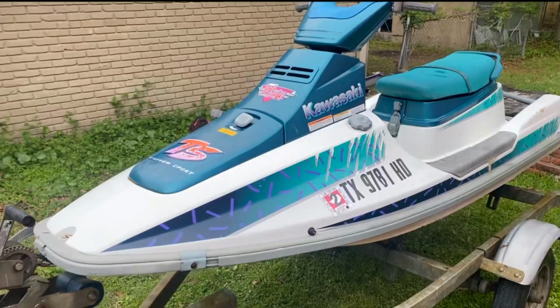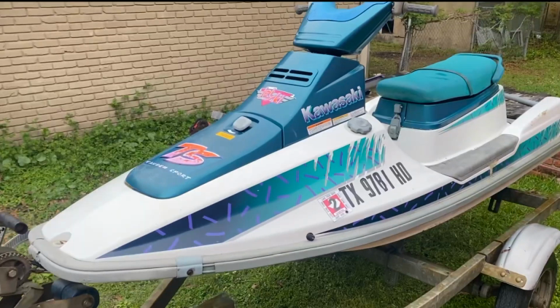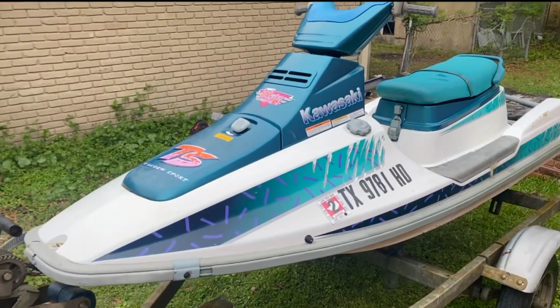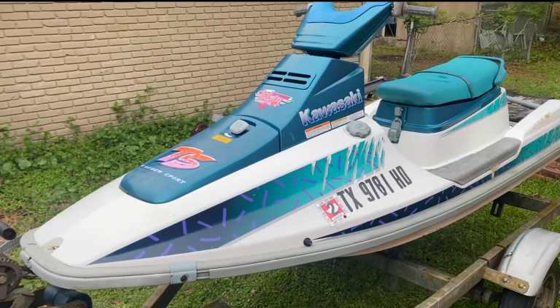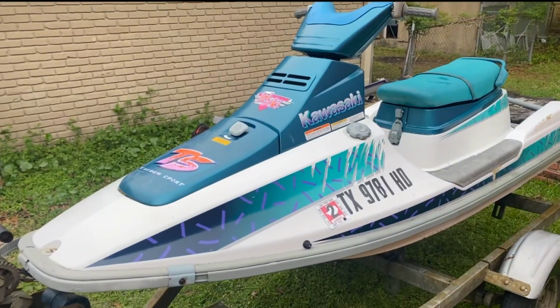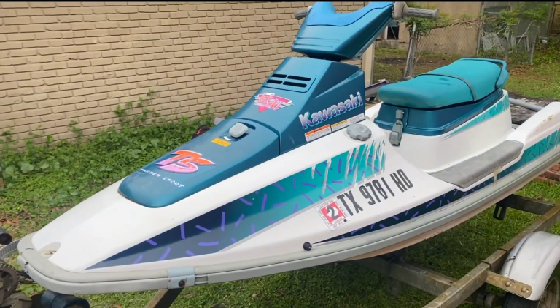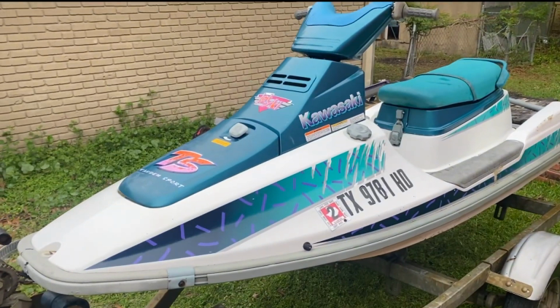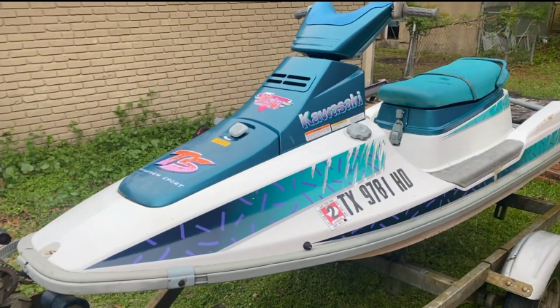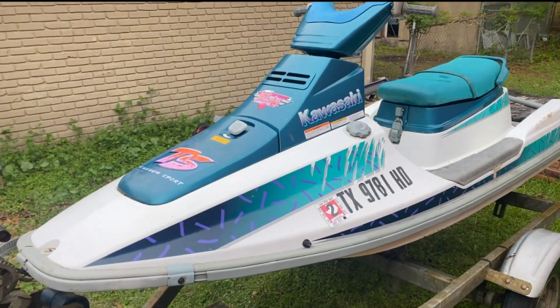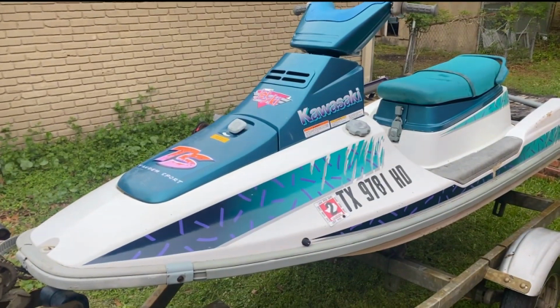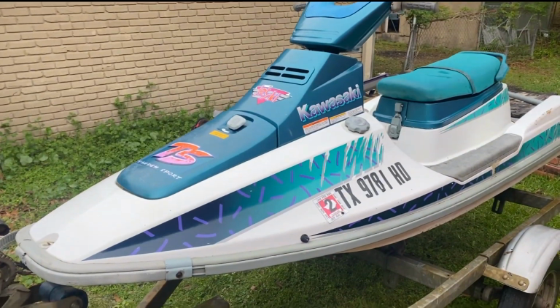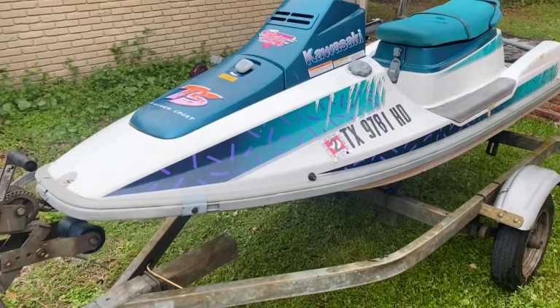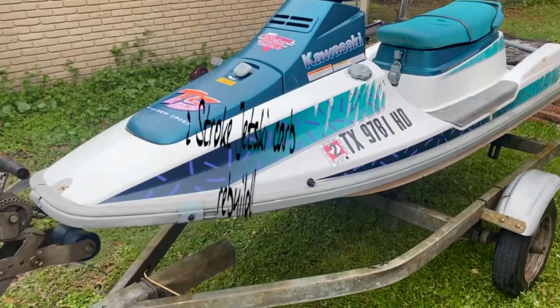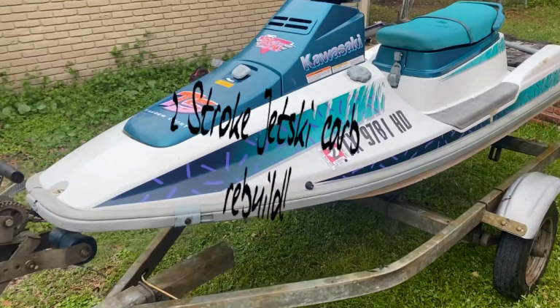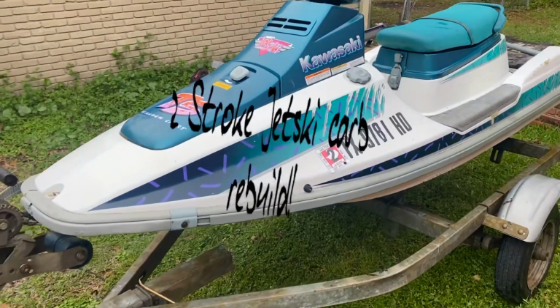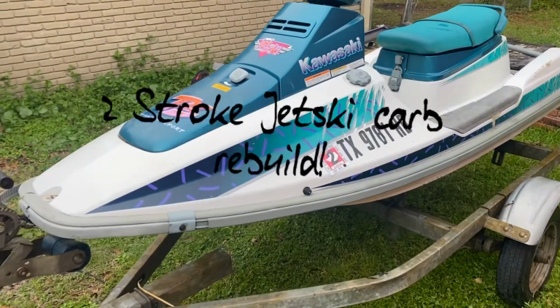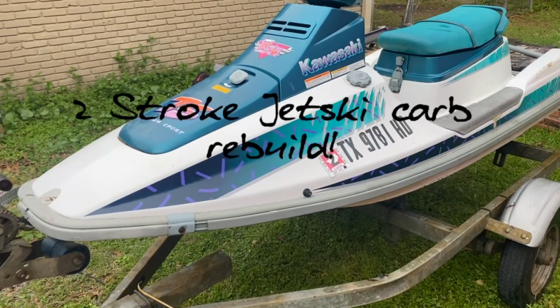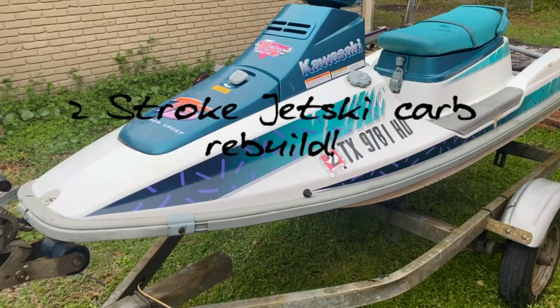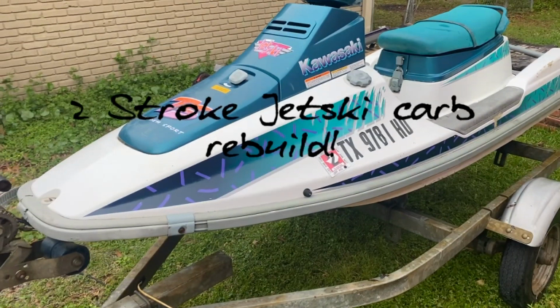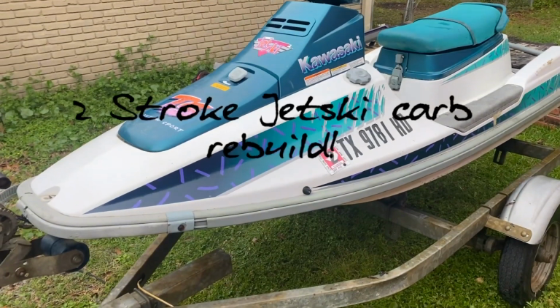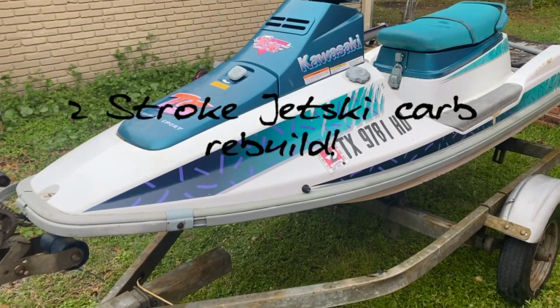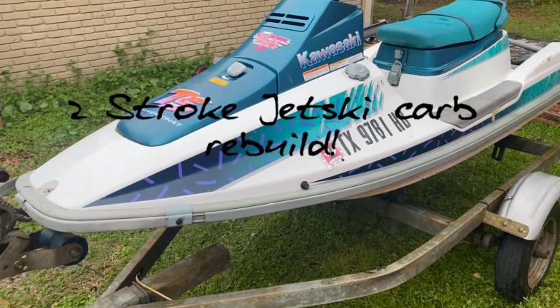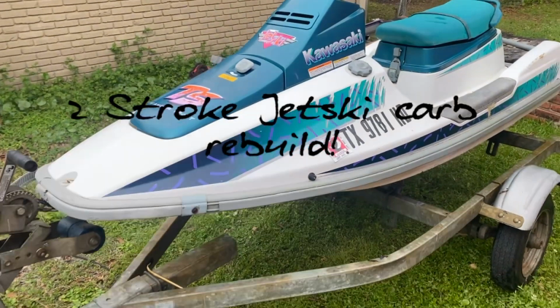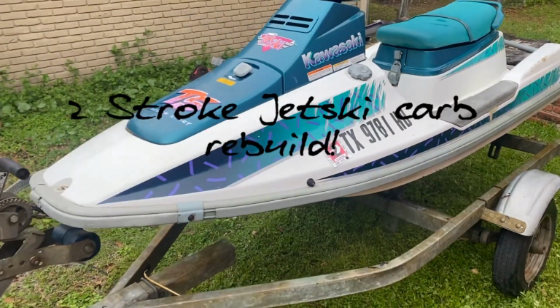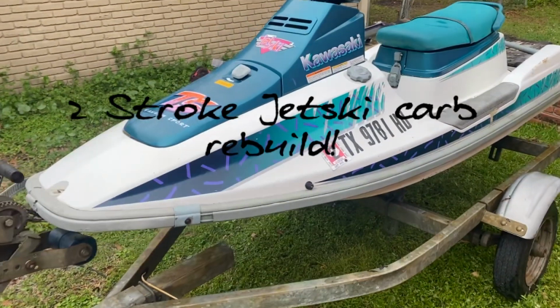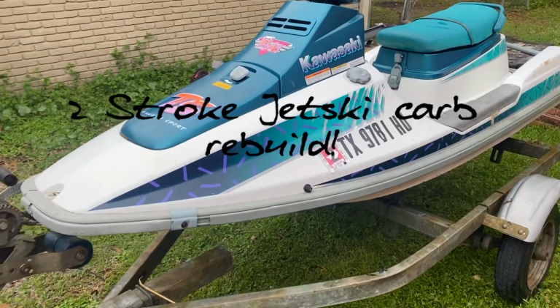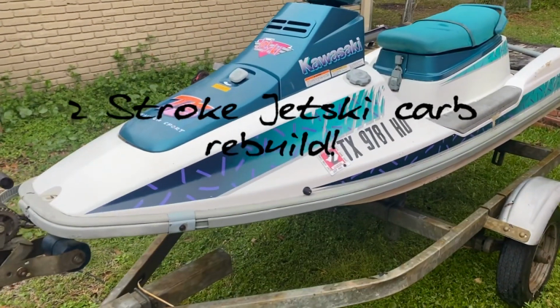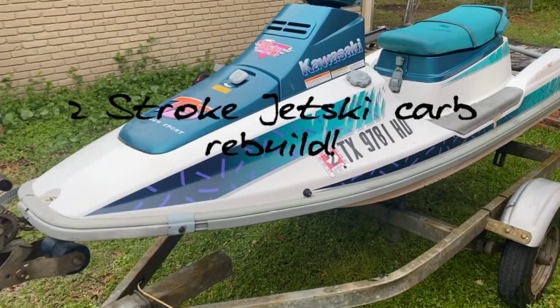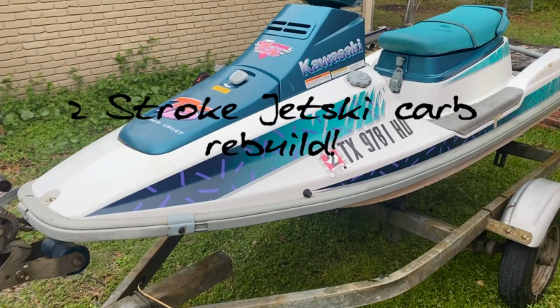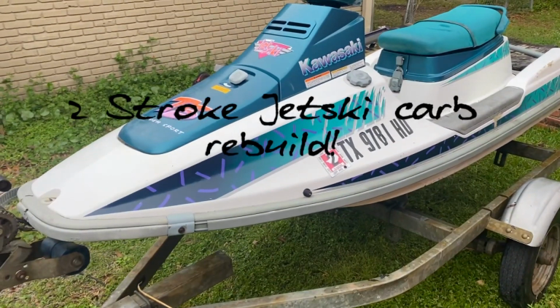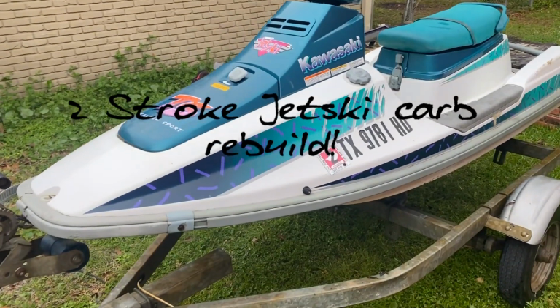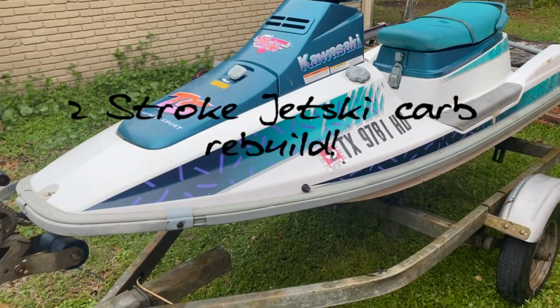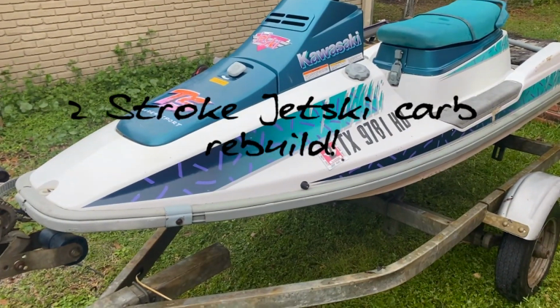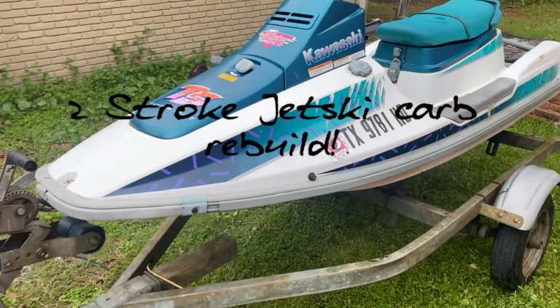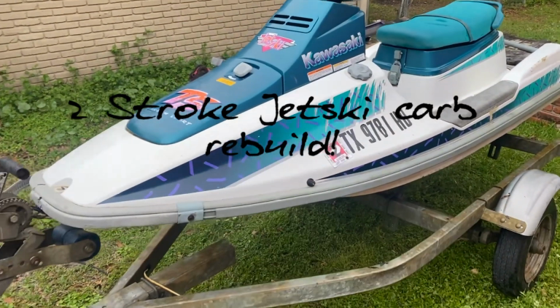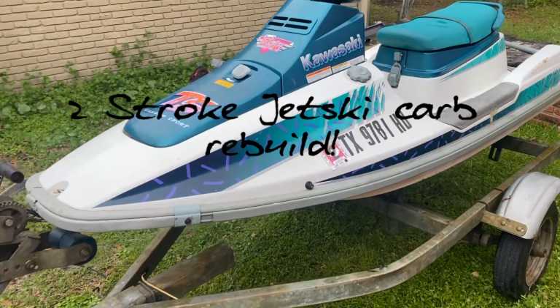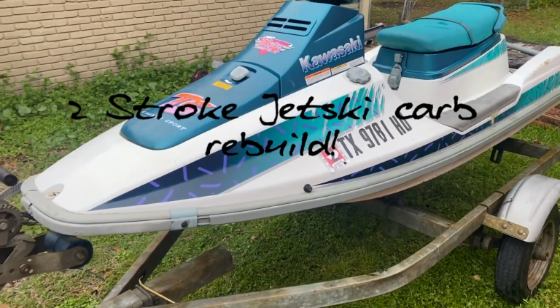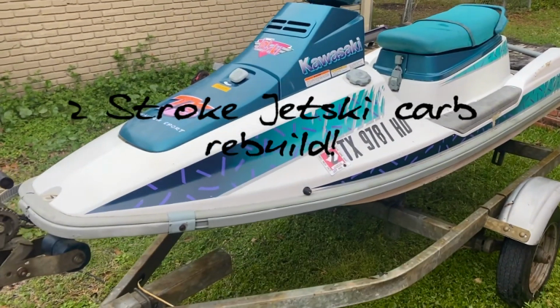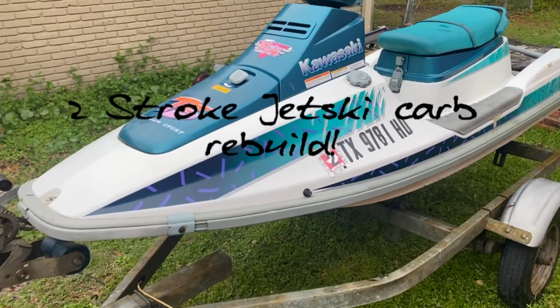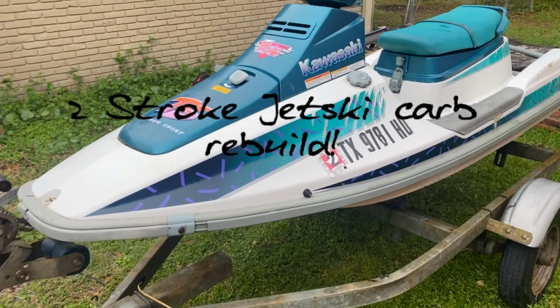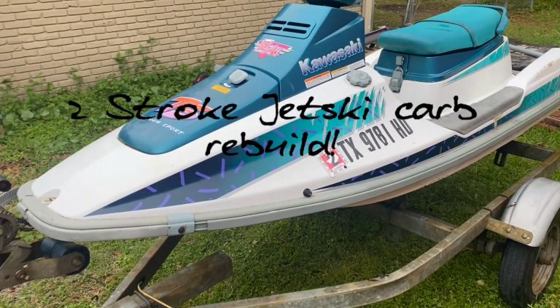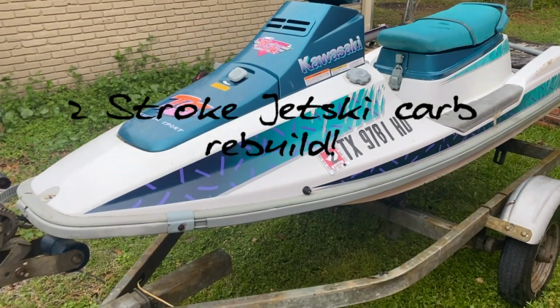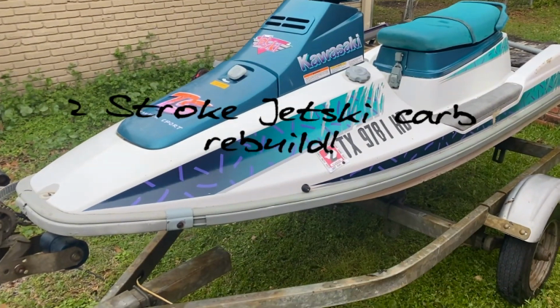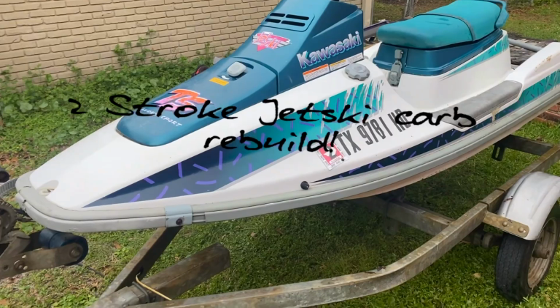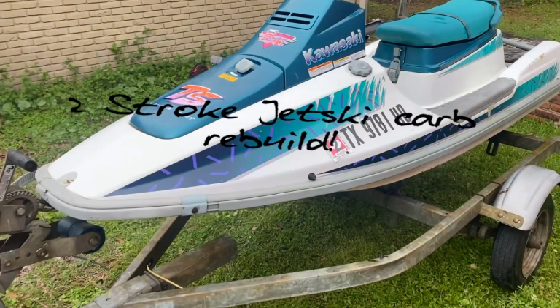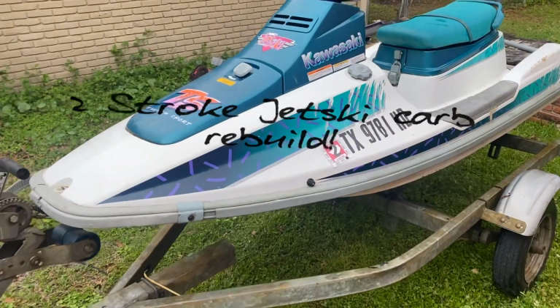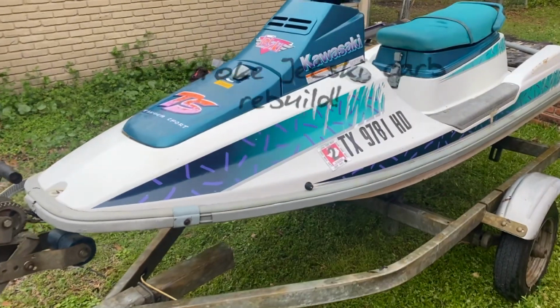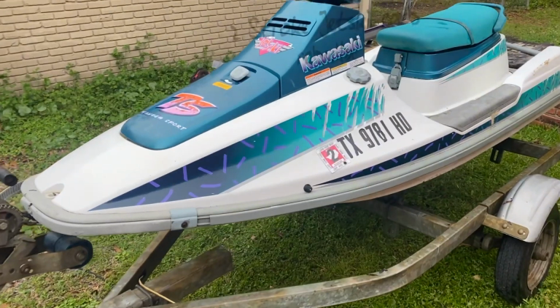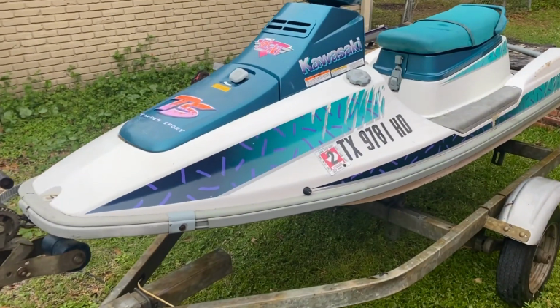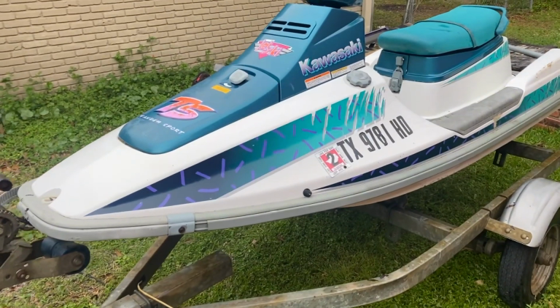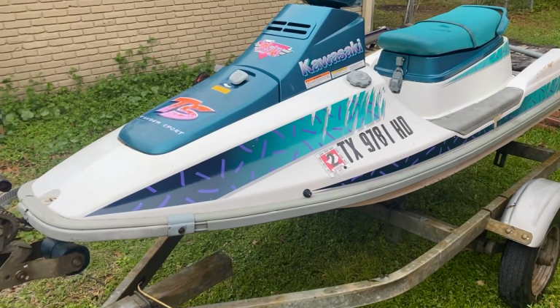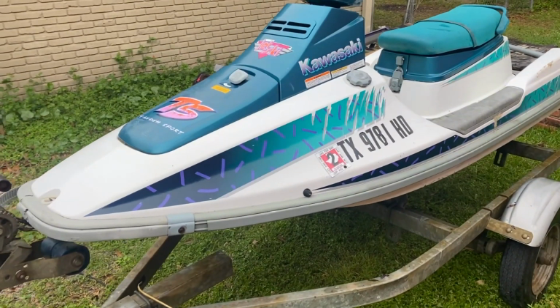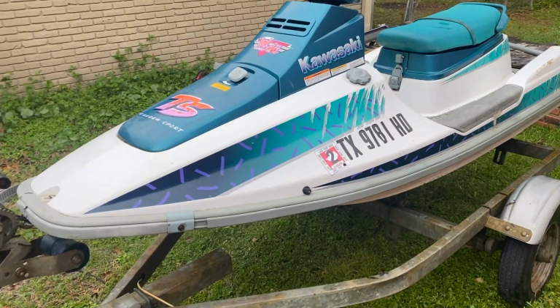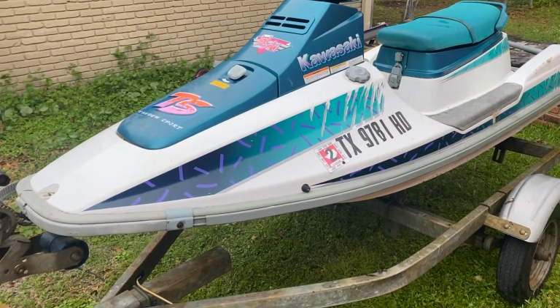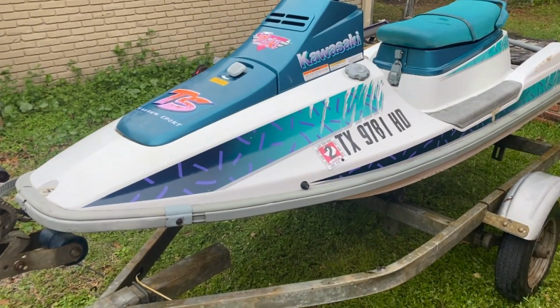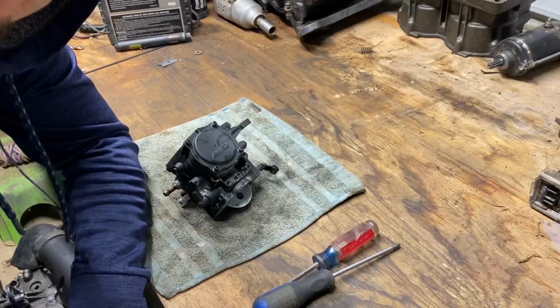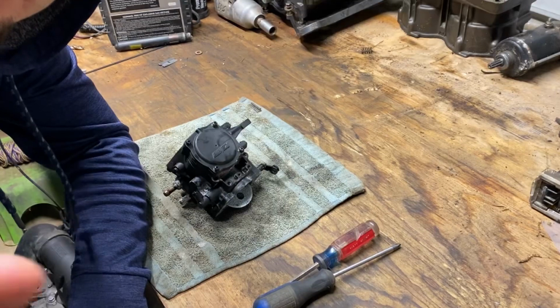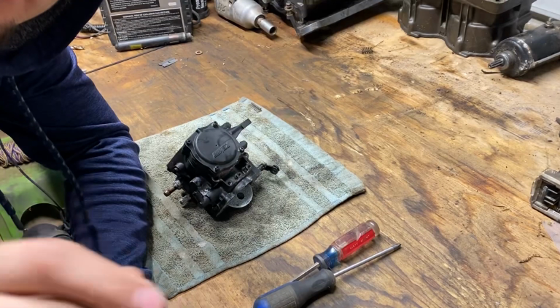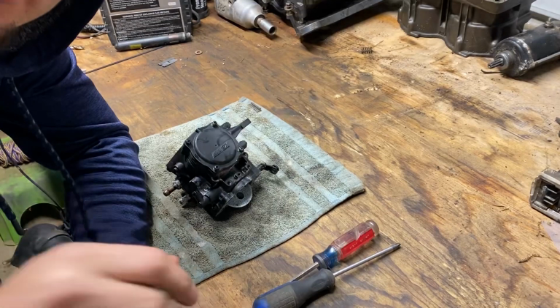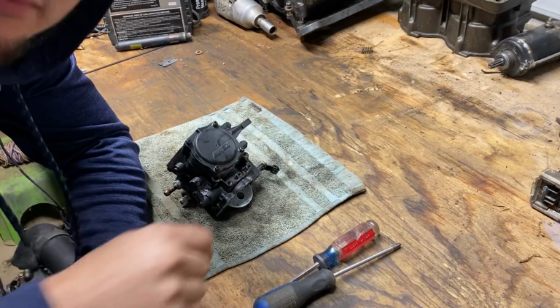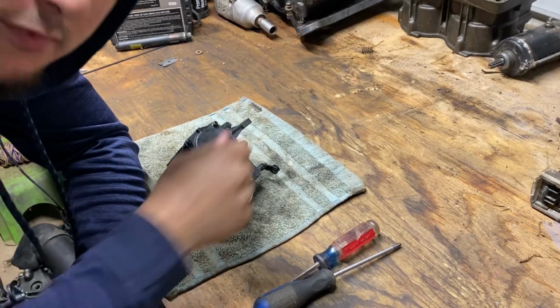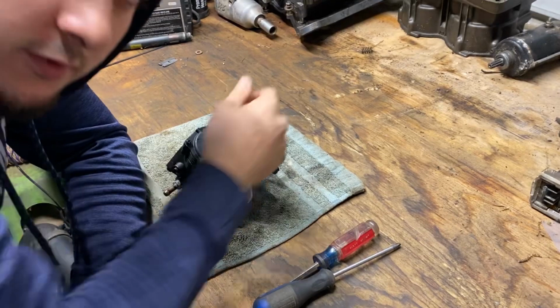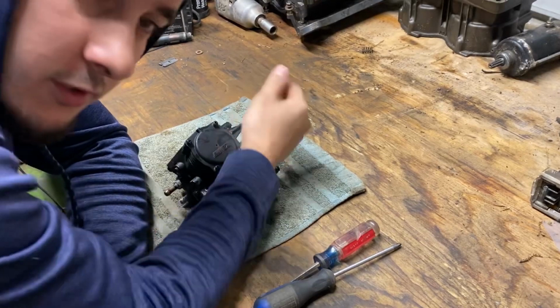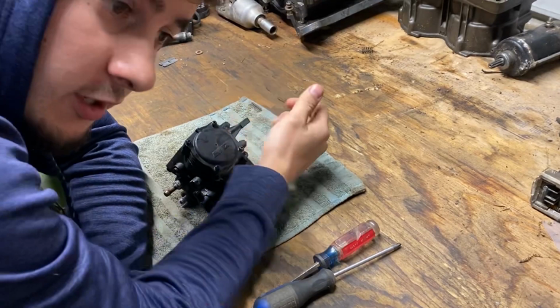This video, I'm basically just doing a carb rebuild separate from the TS Revival series from a couple months ago.